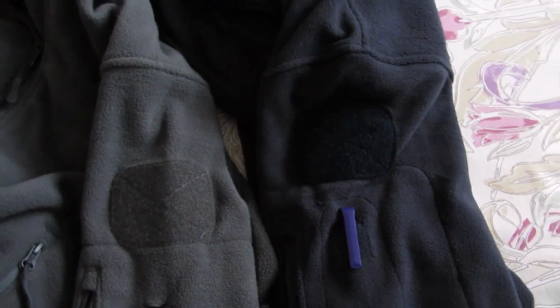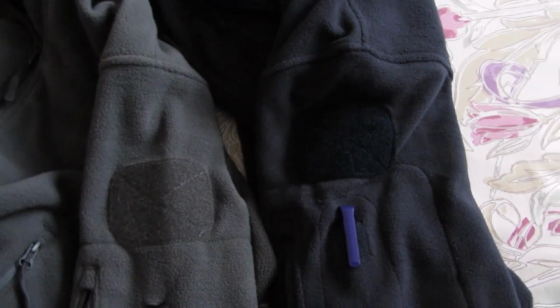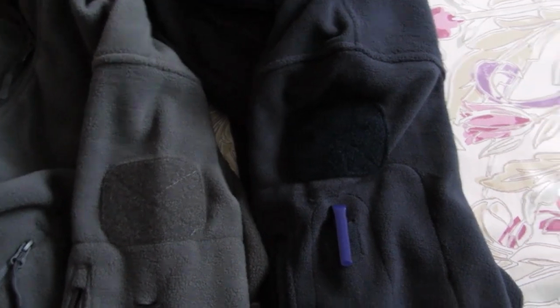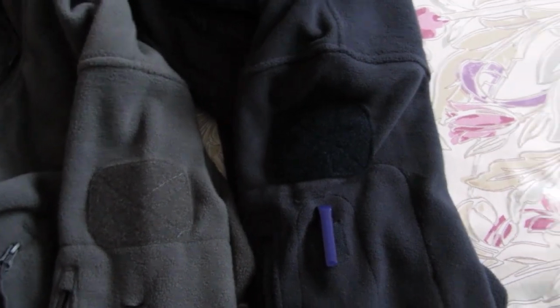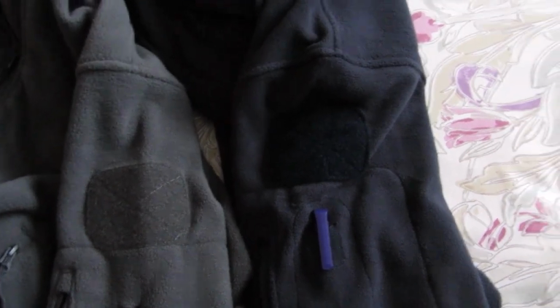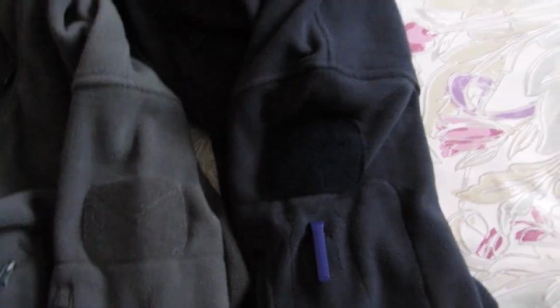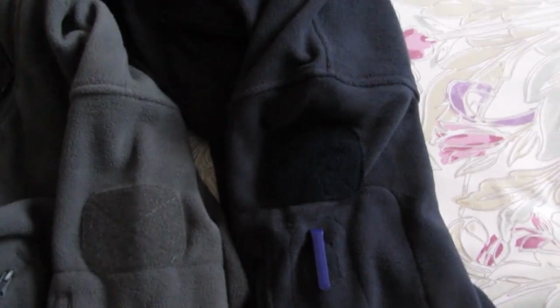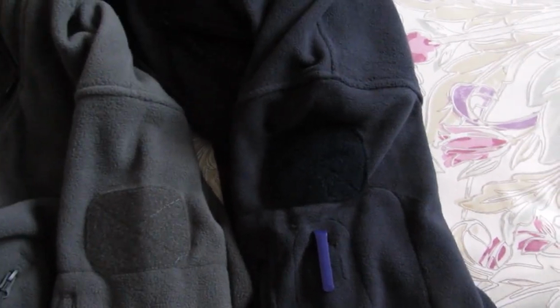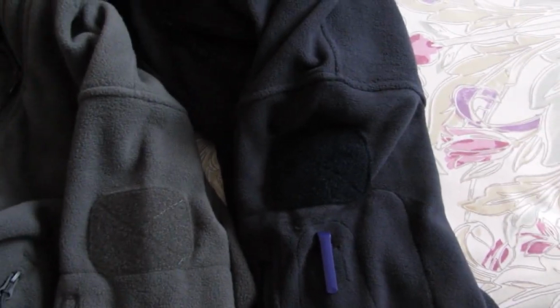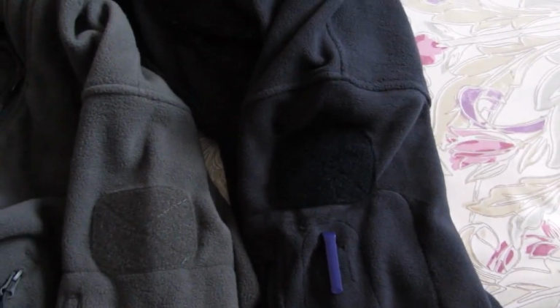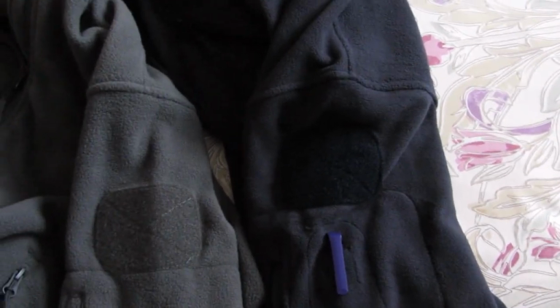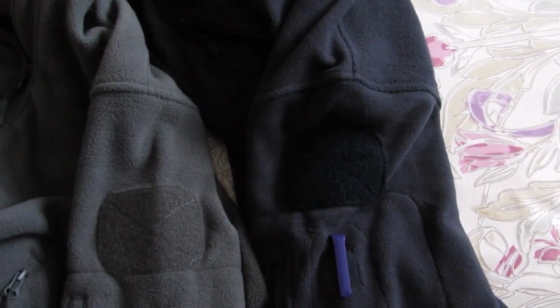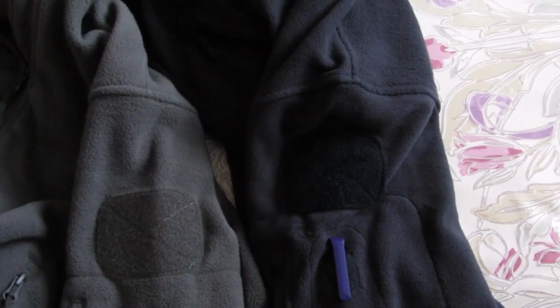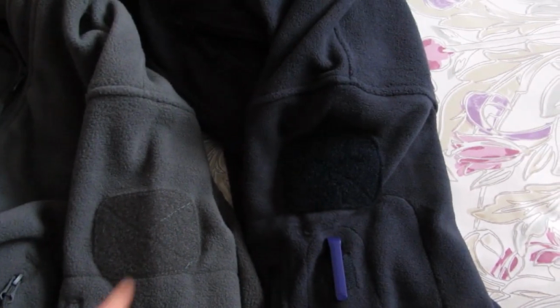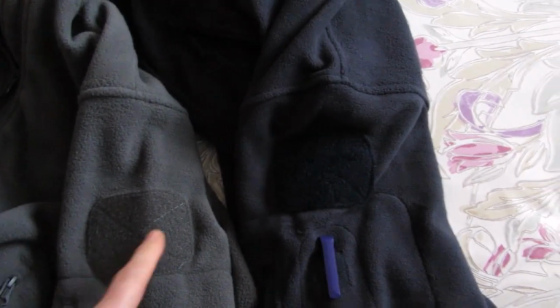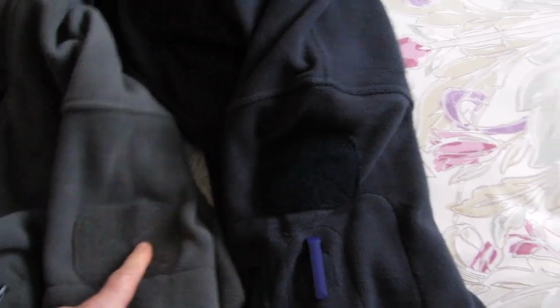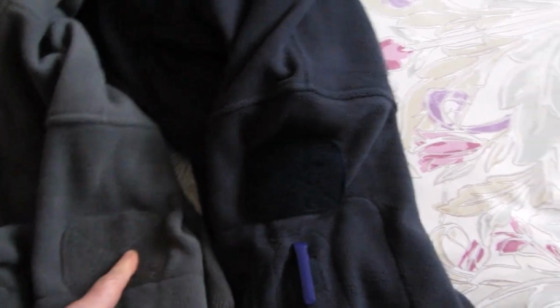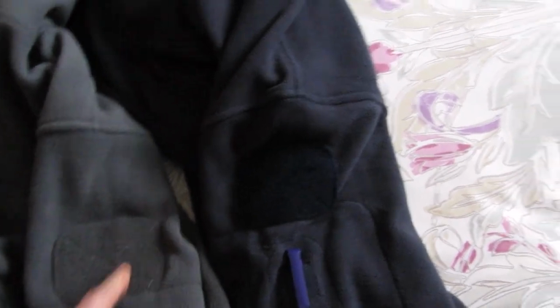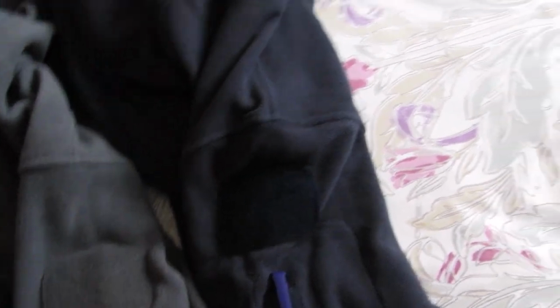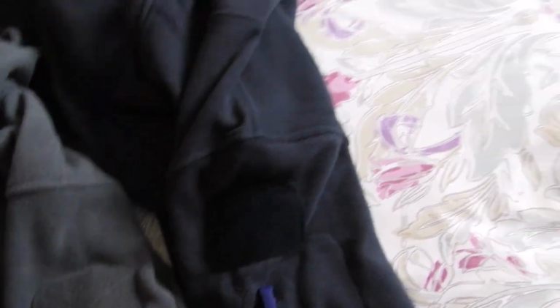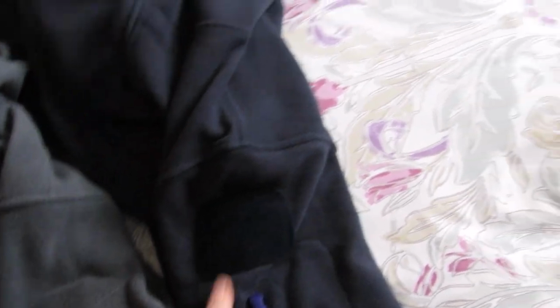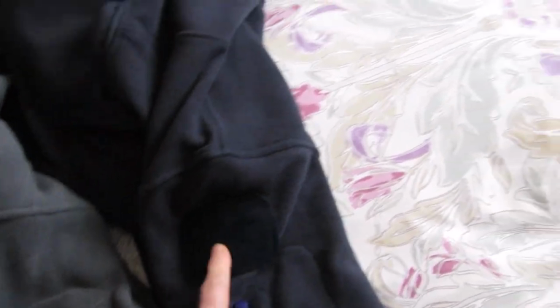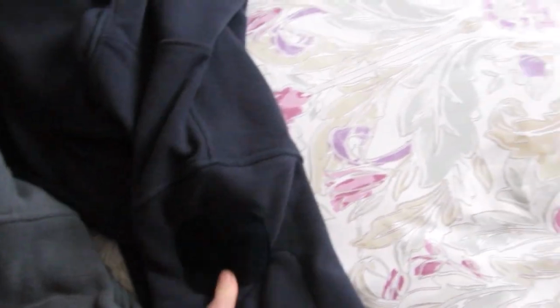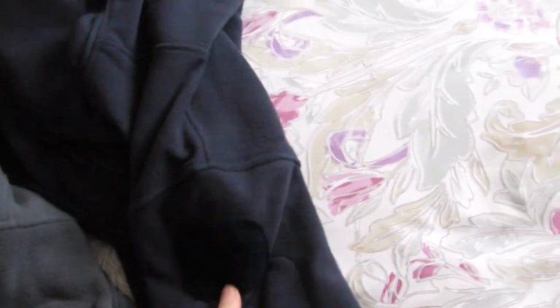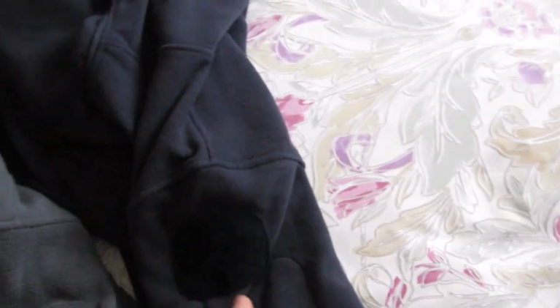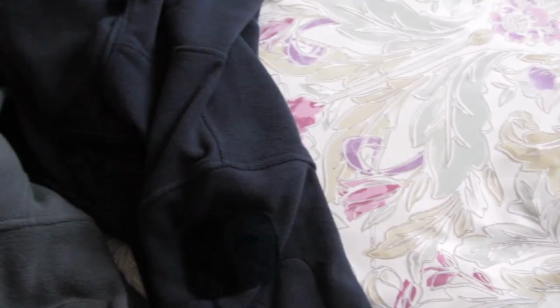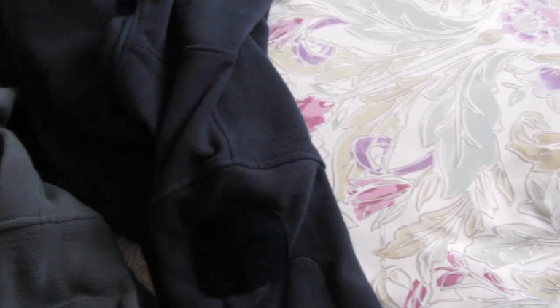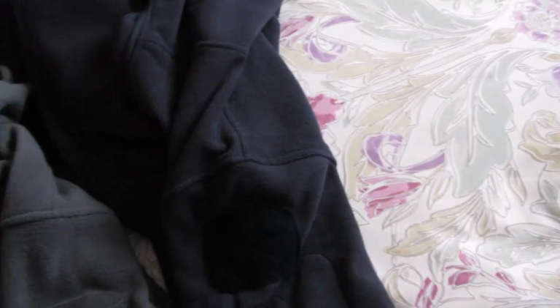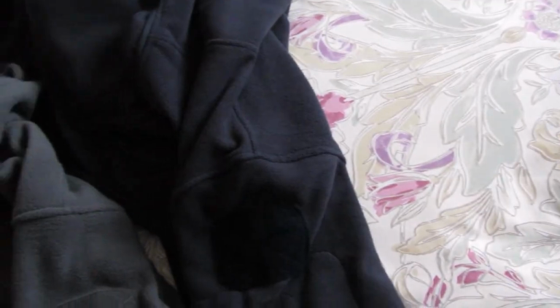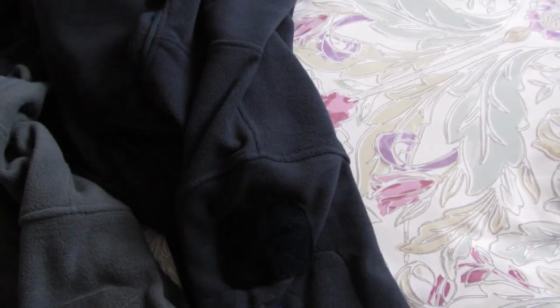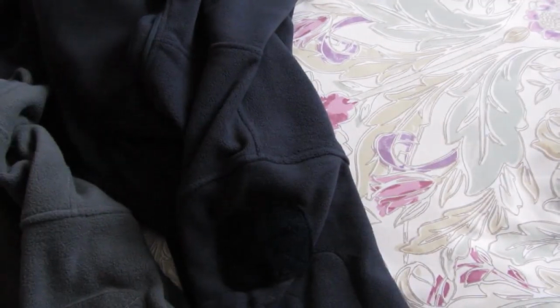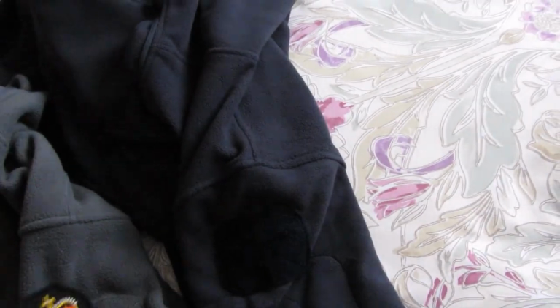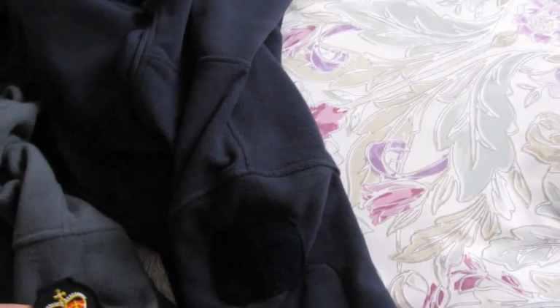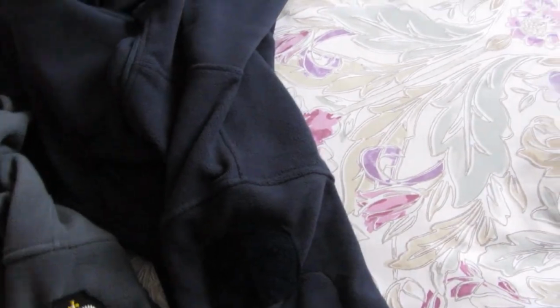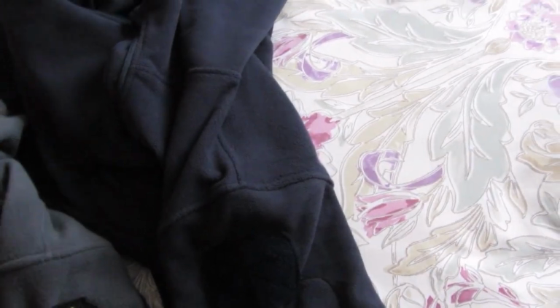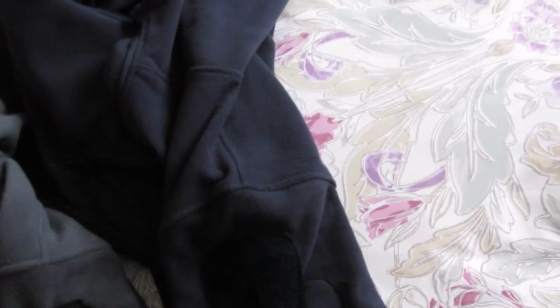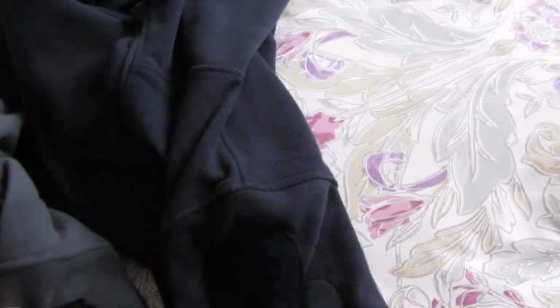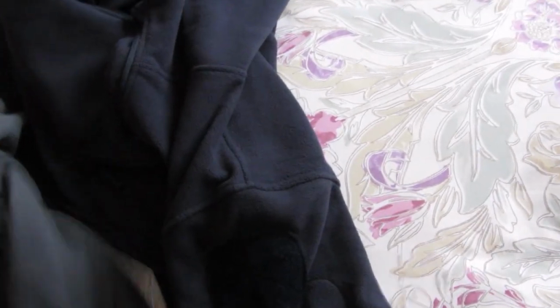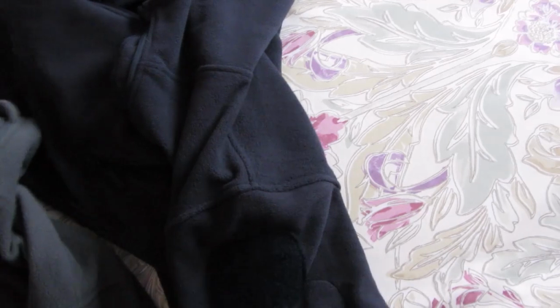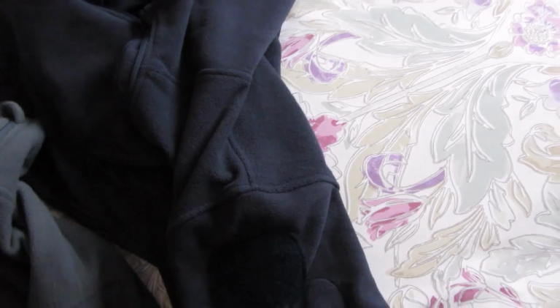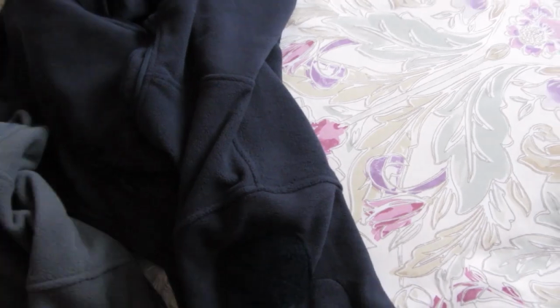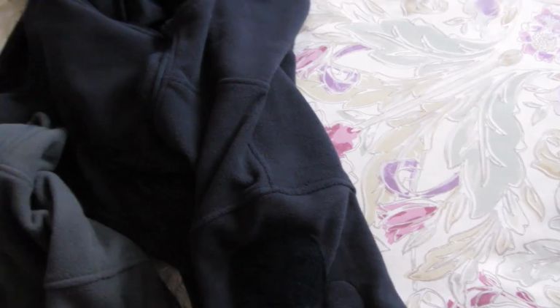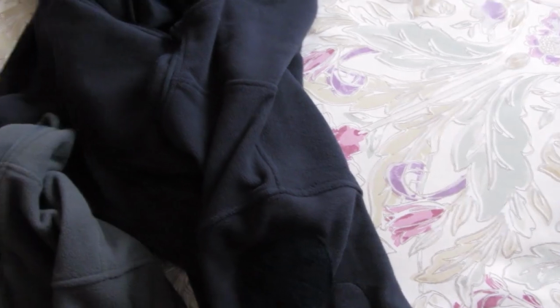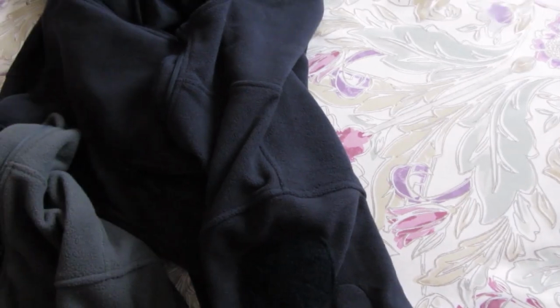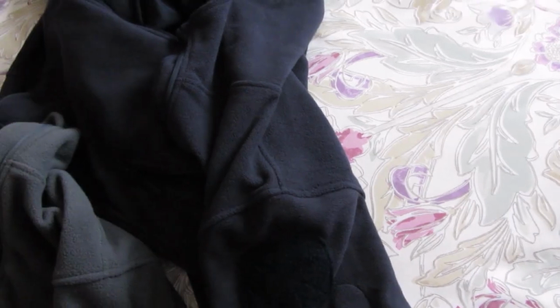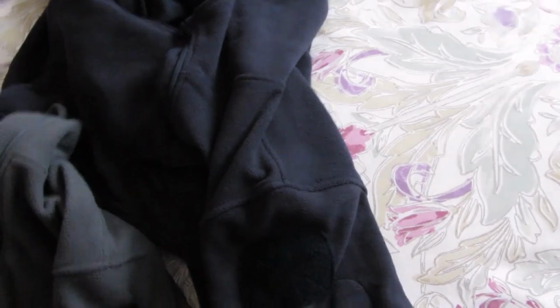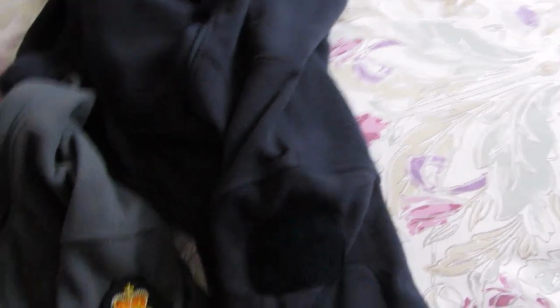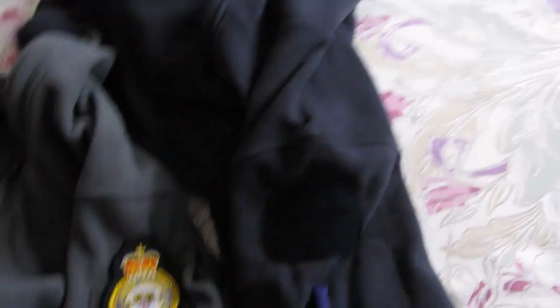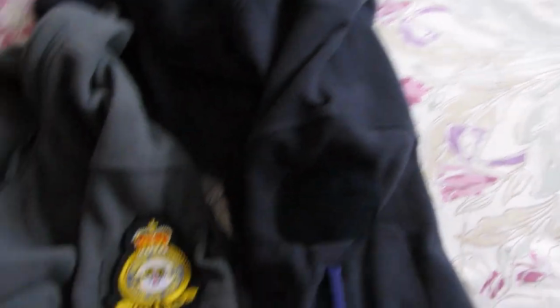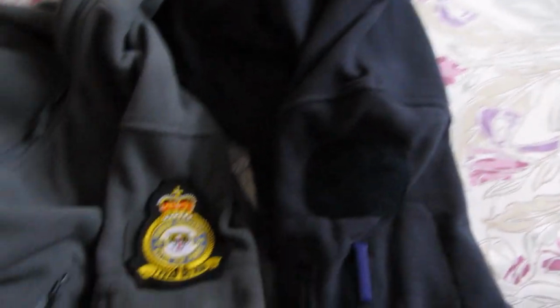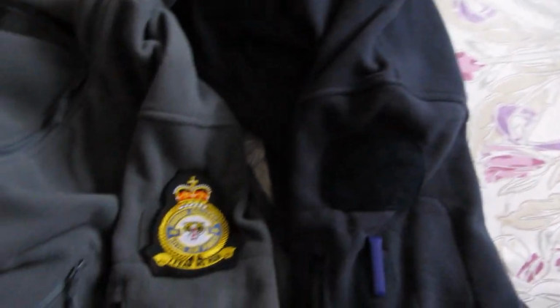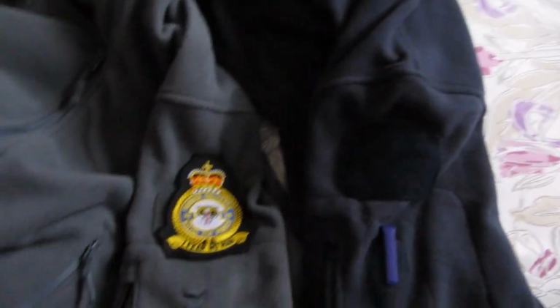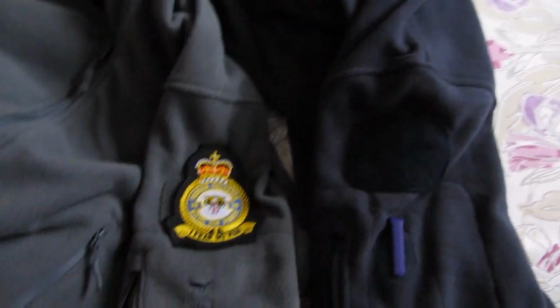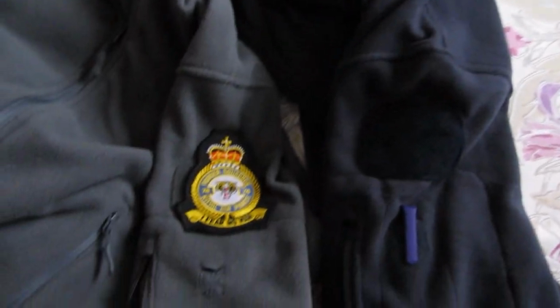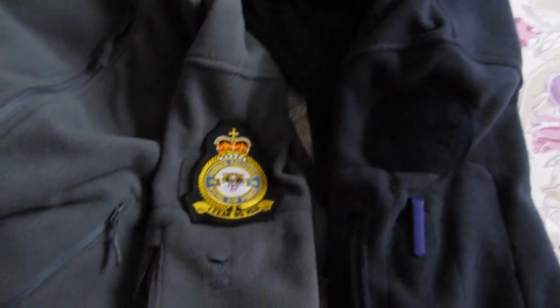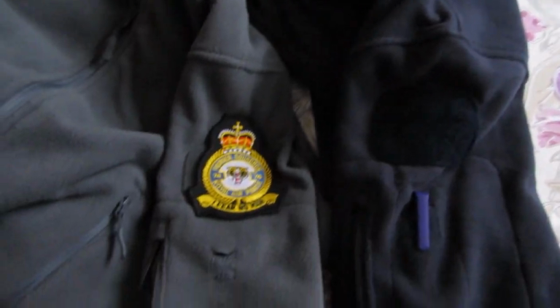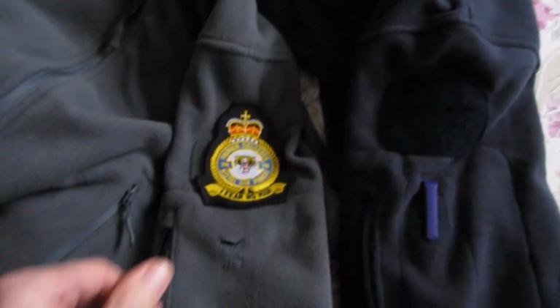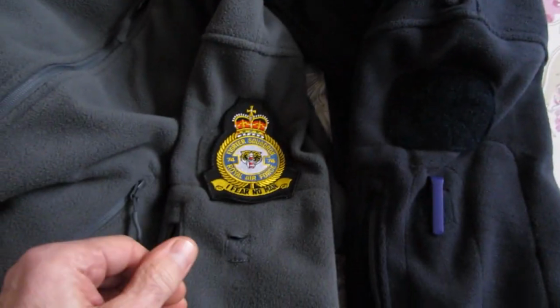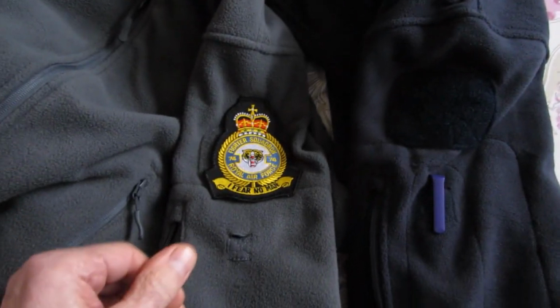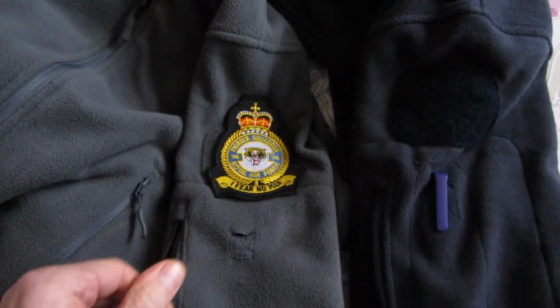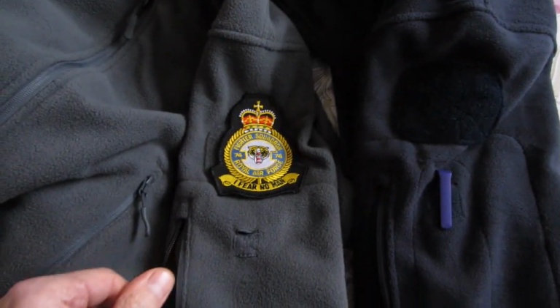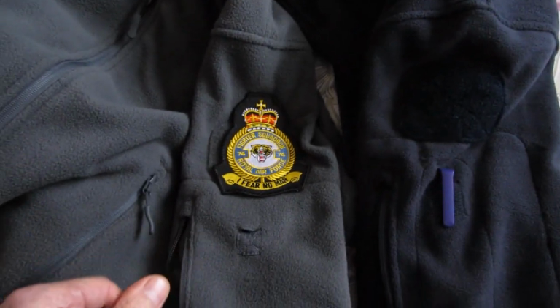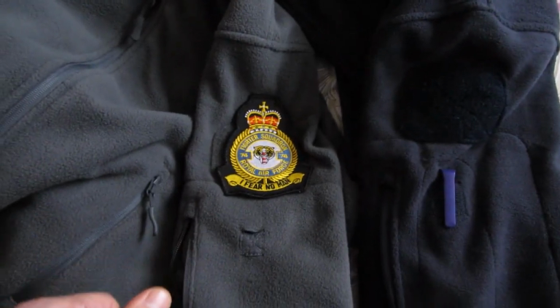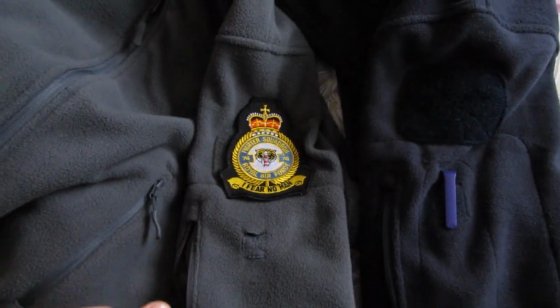Both fleeces have a velcro patch about the same size, and you can put your patch on it.